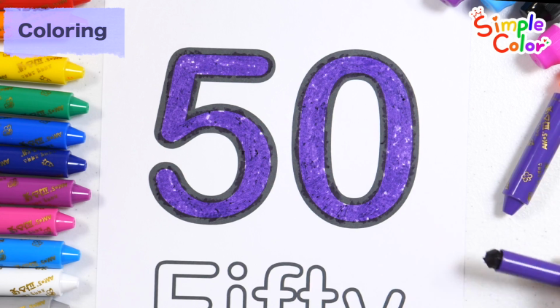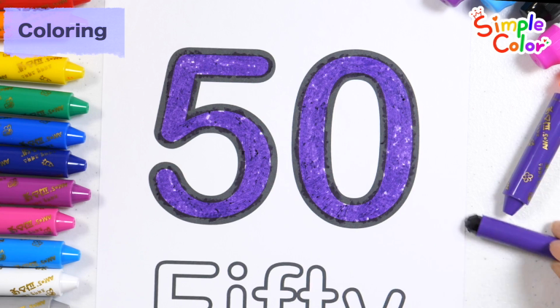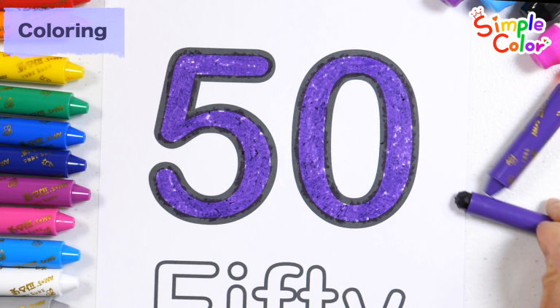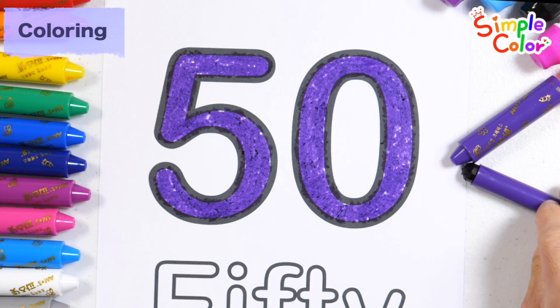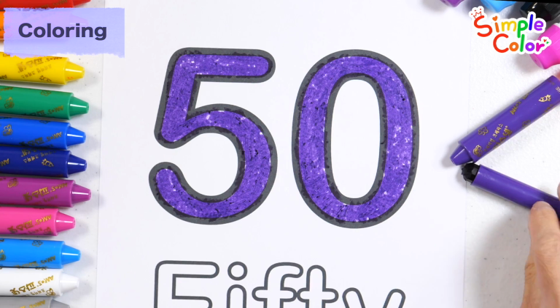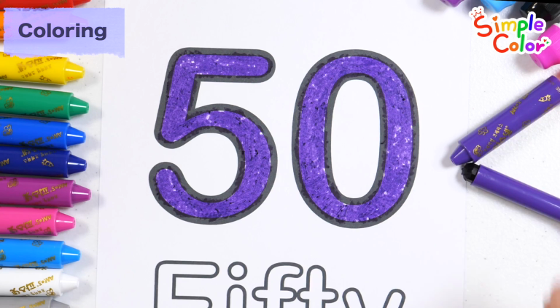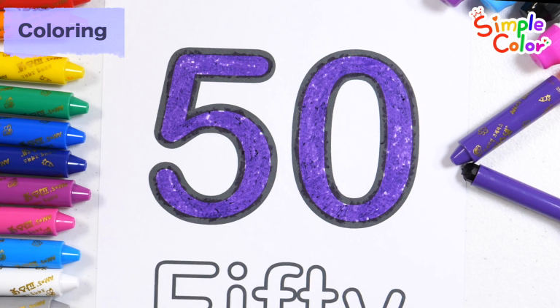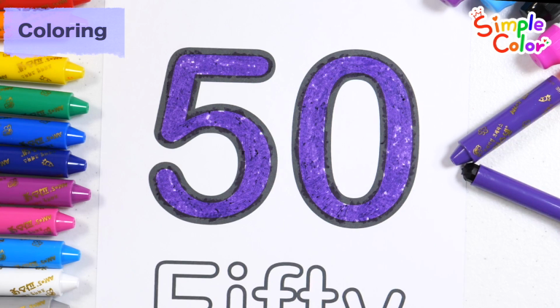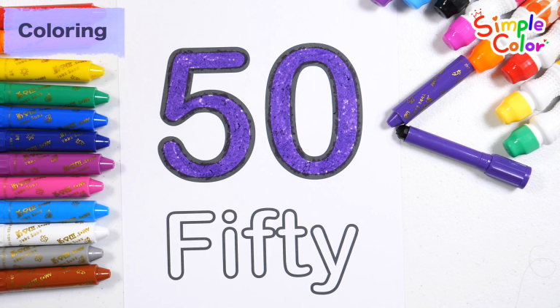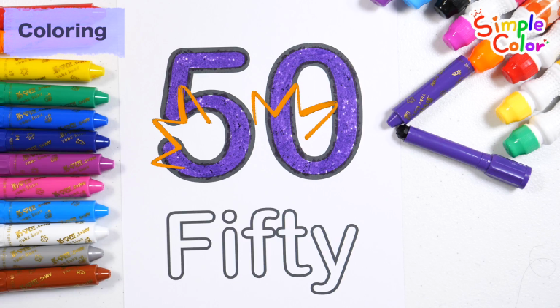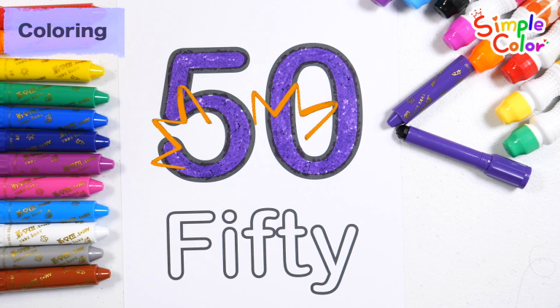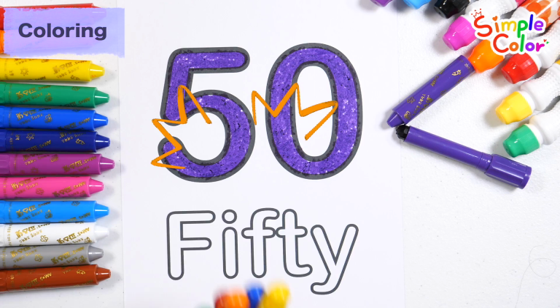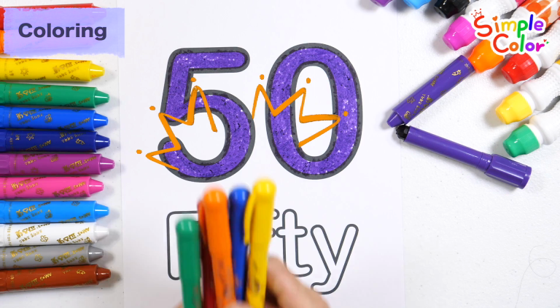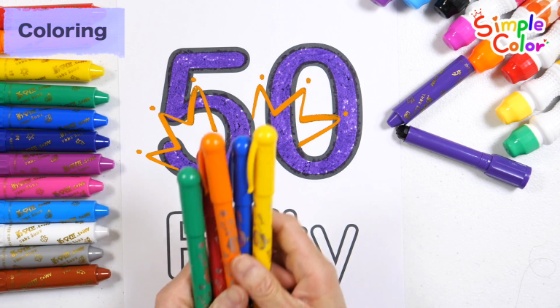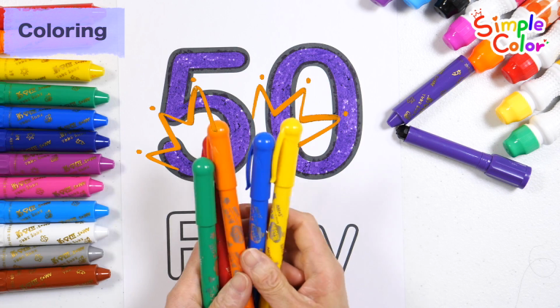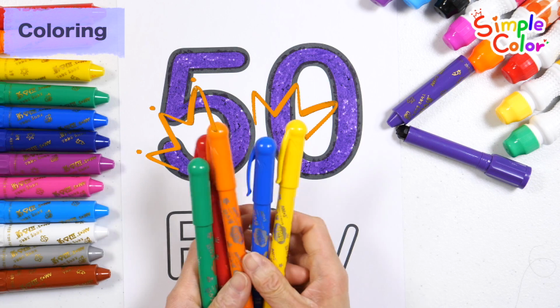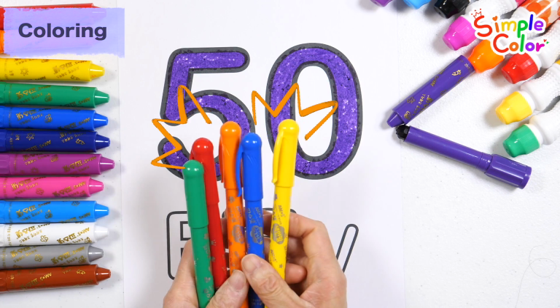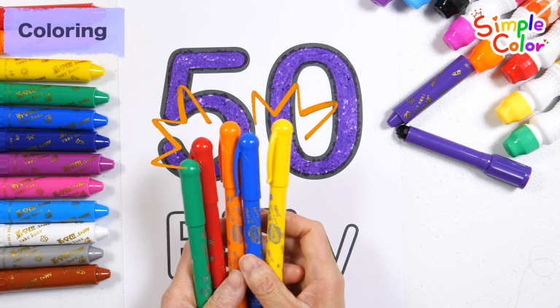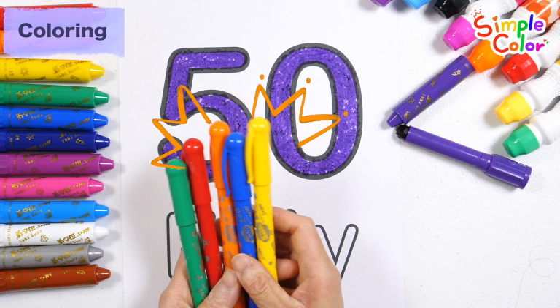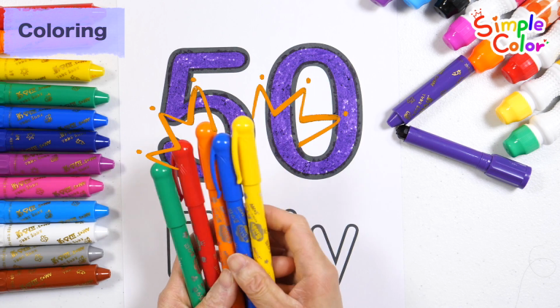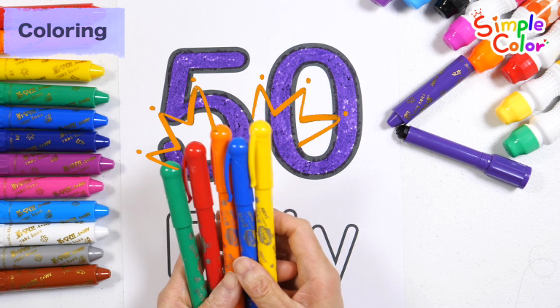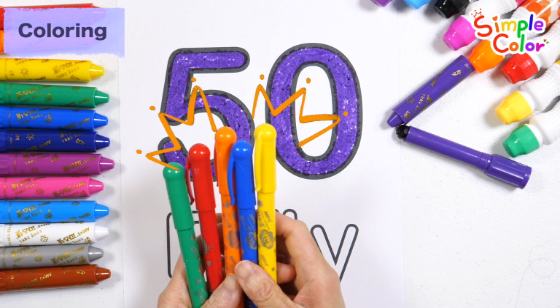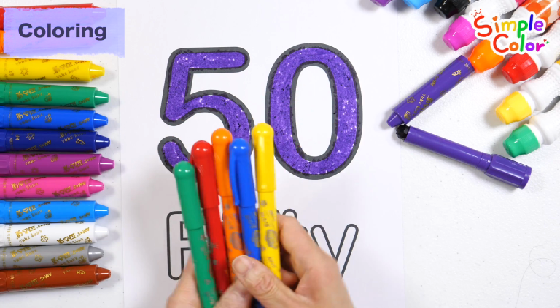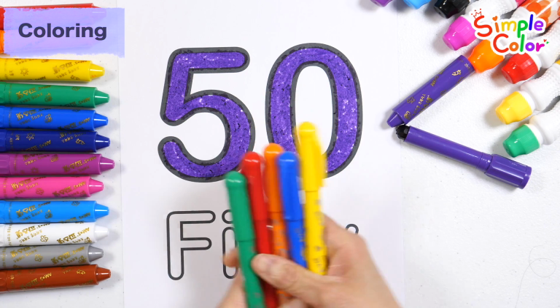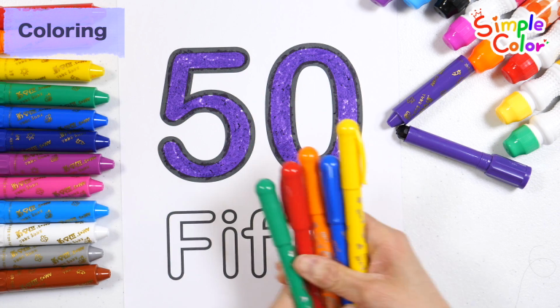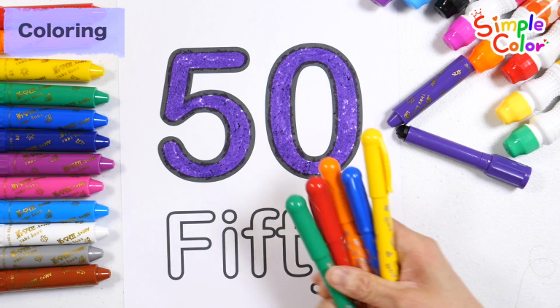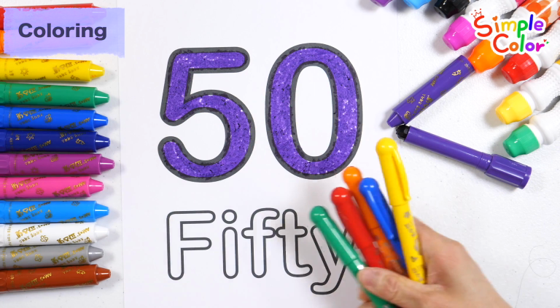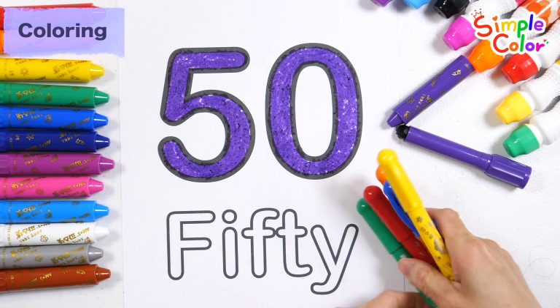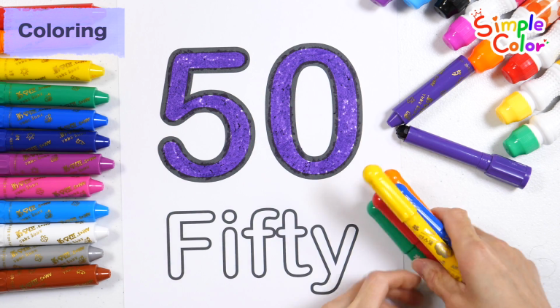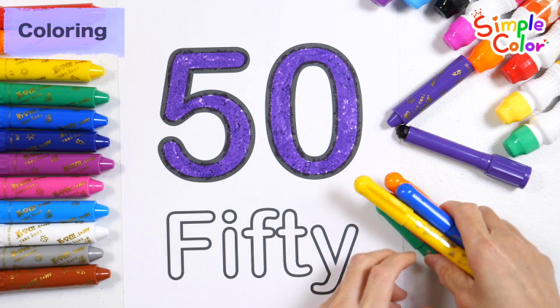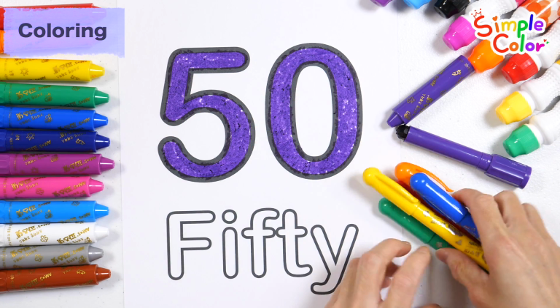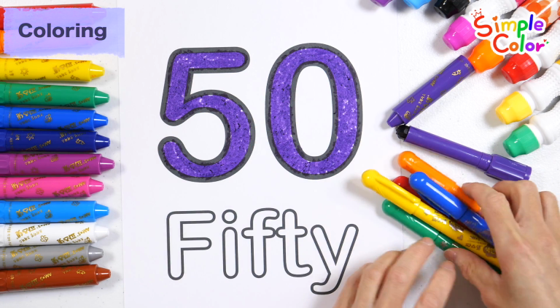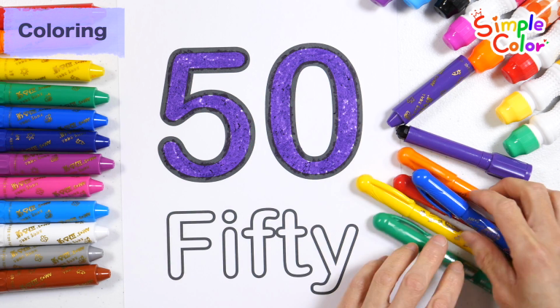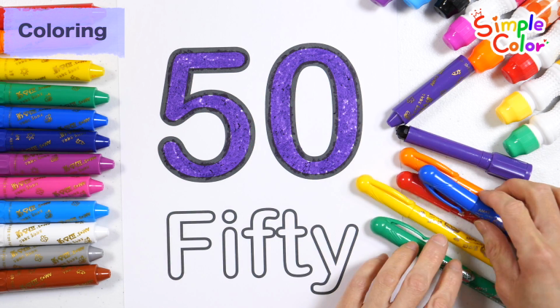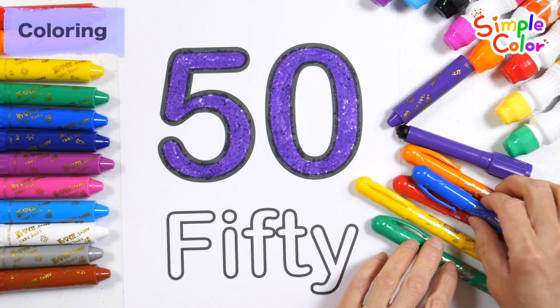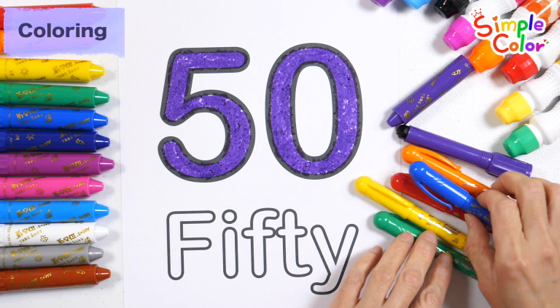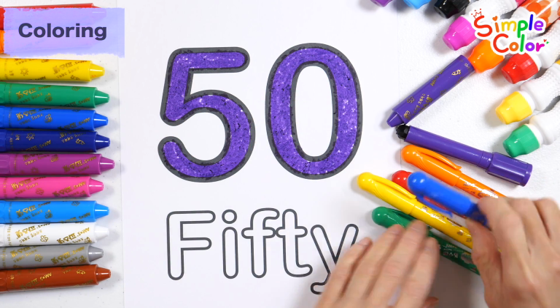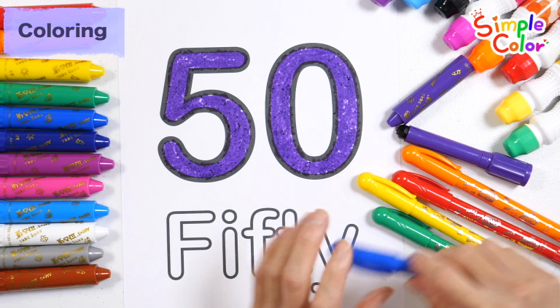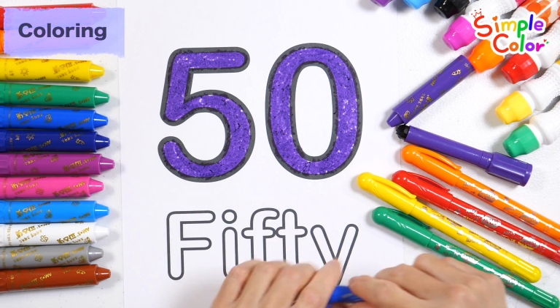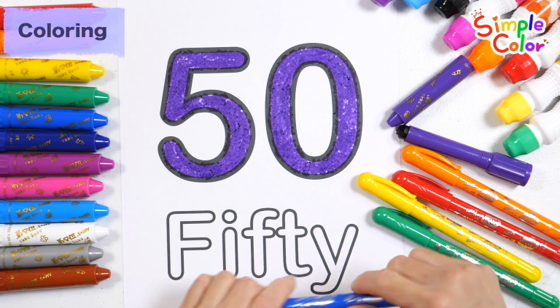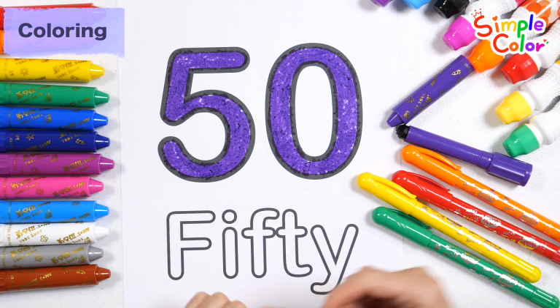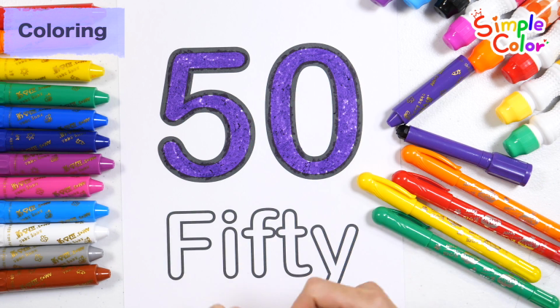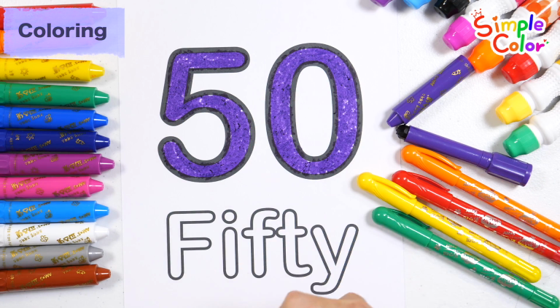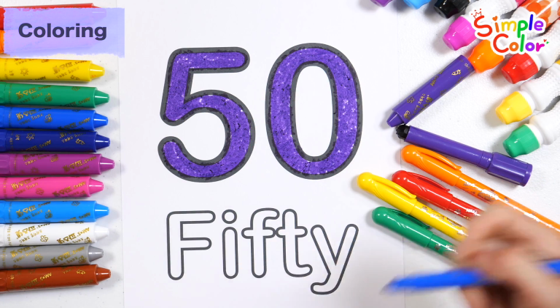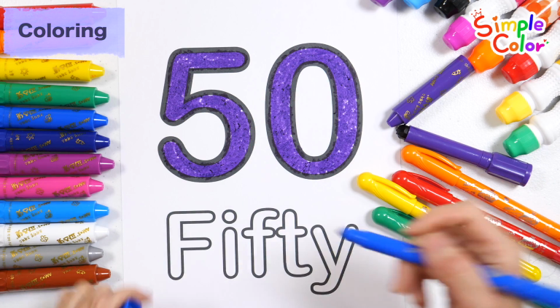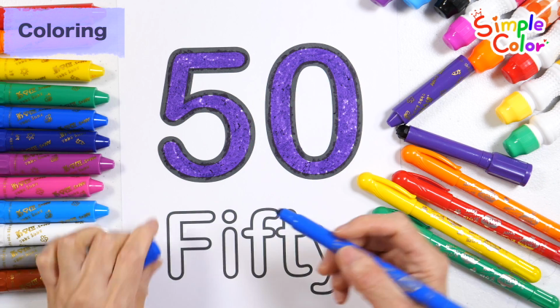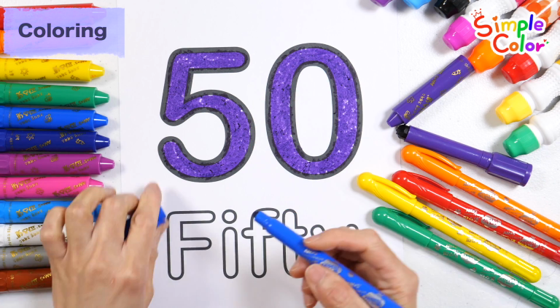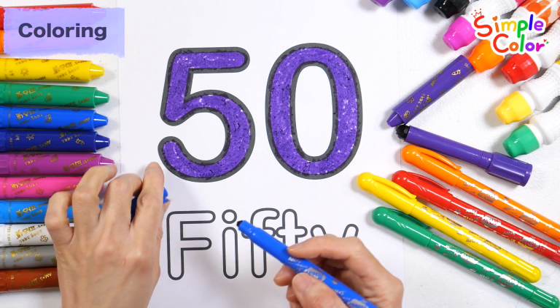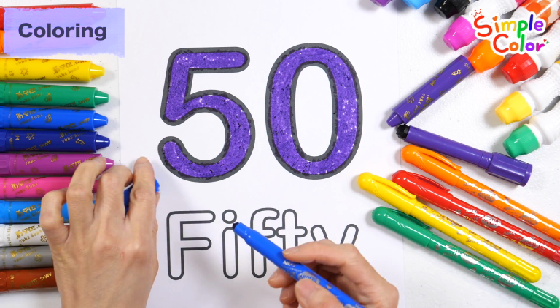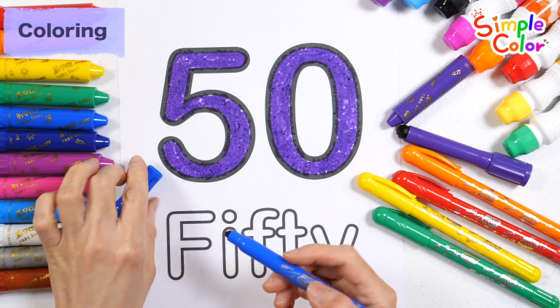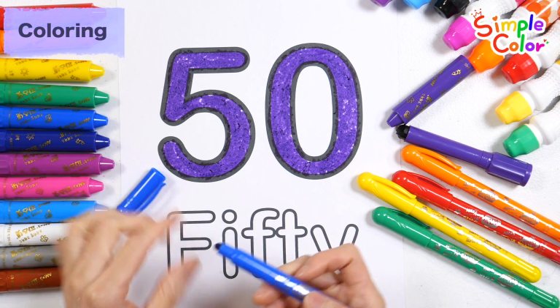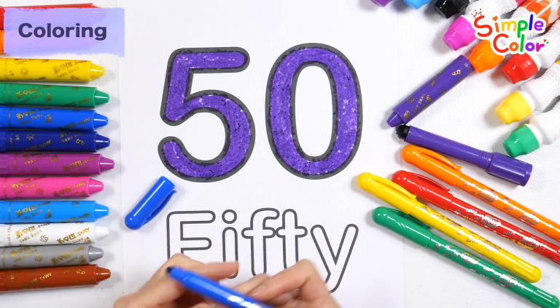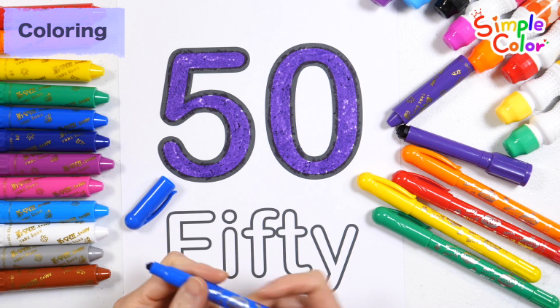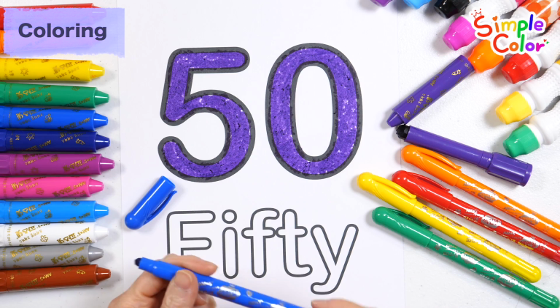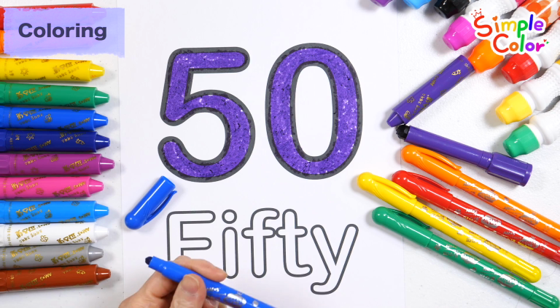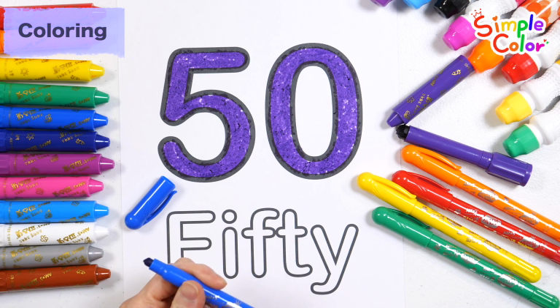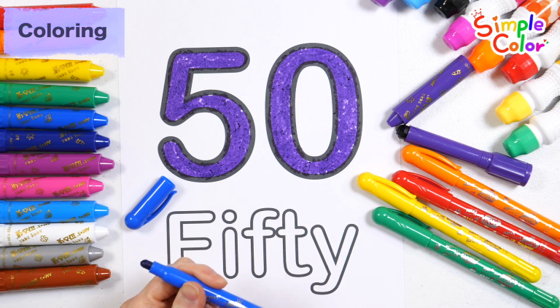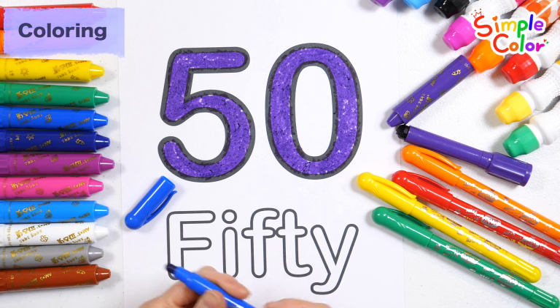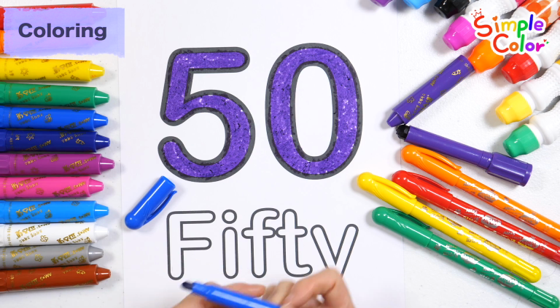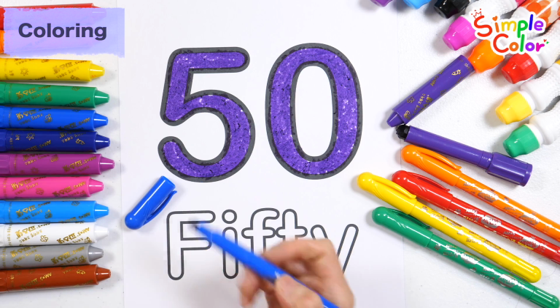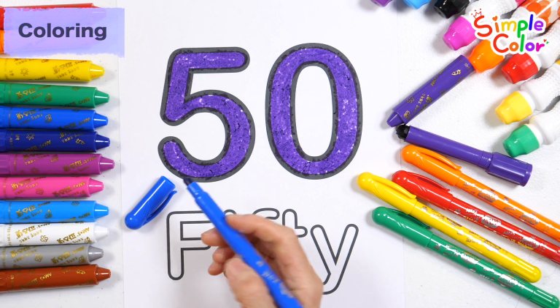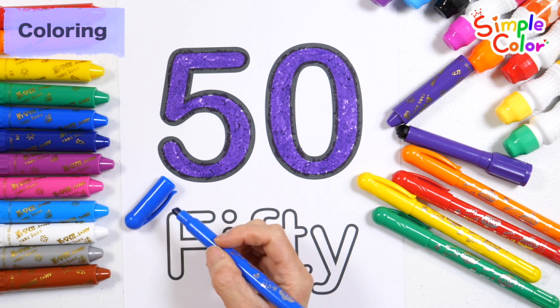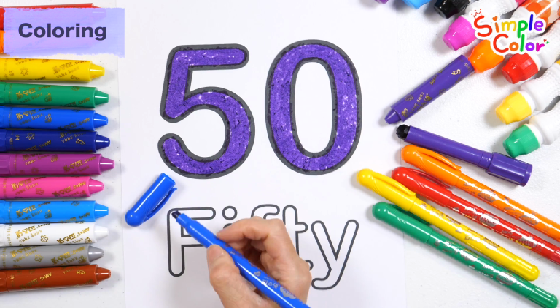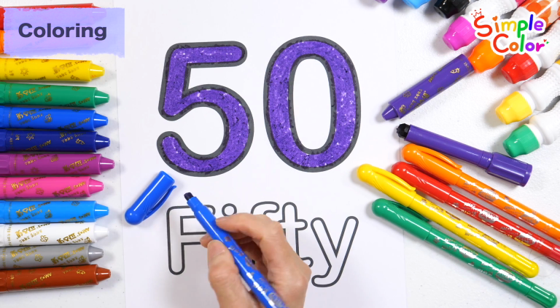50. Shall we color the letters with five different colored pencils? How?